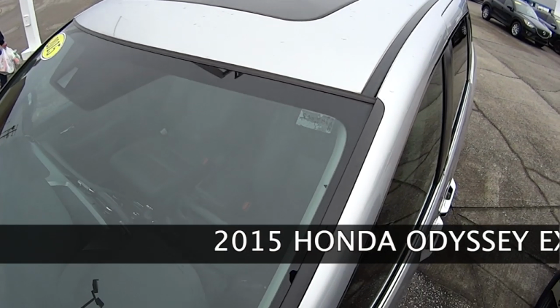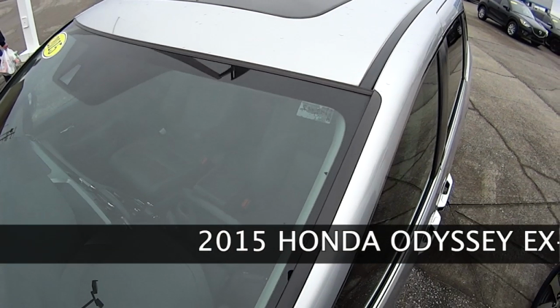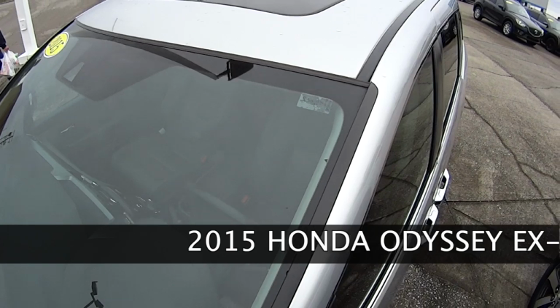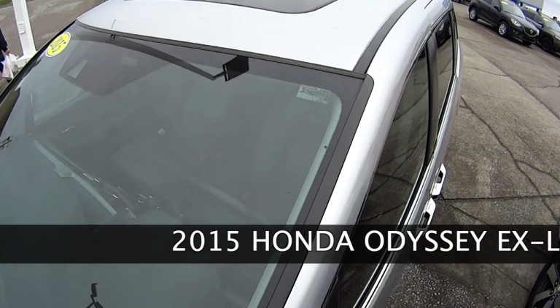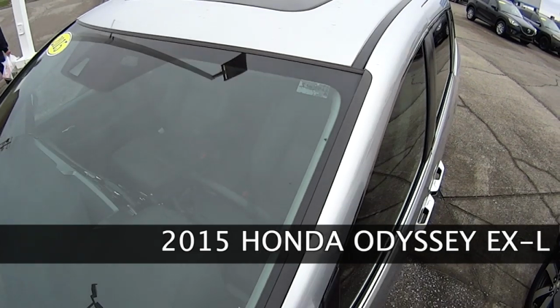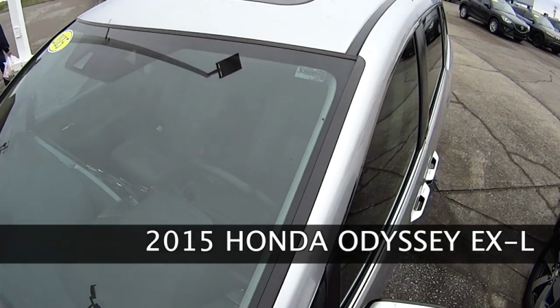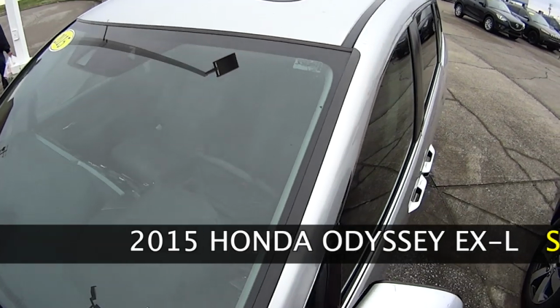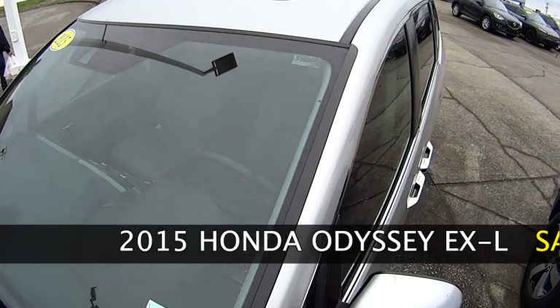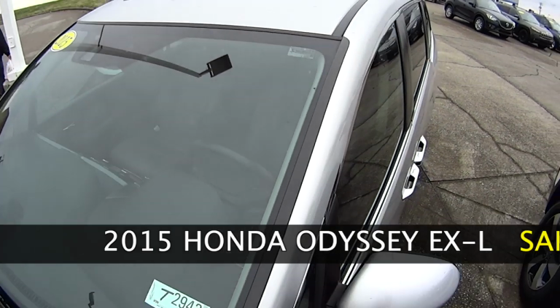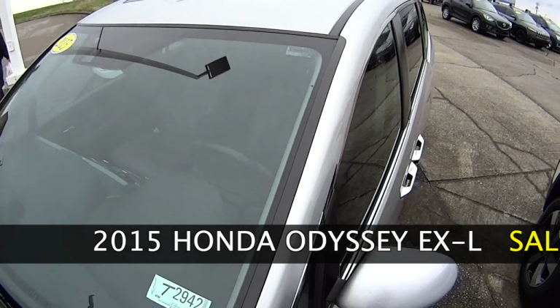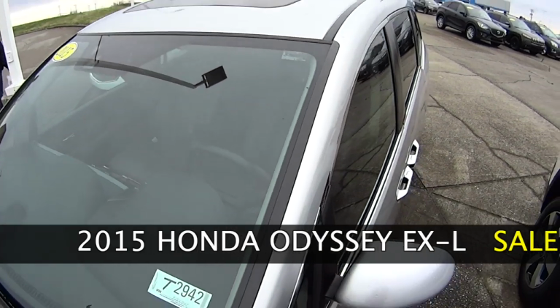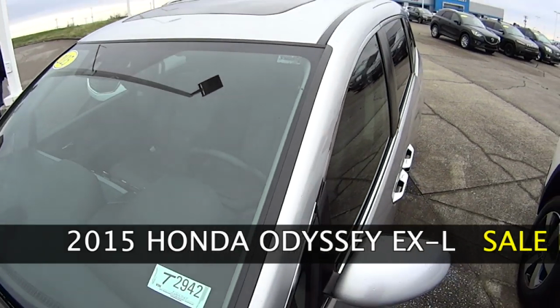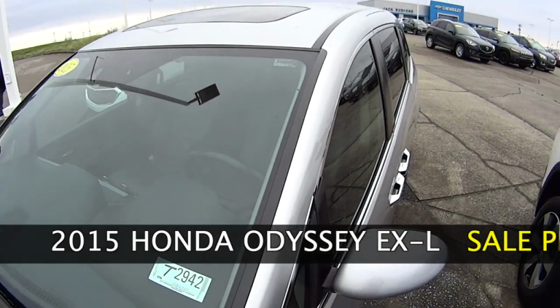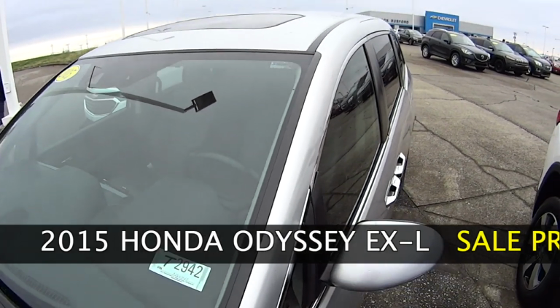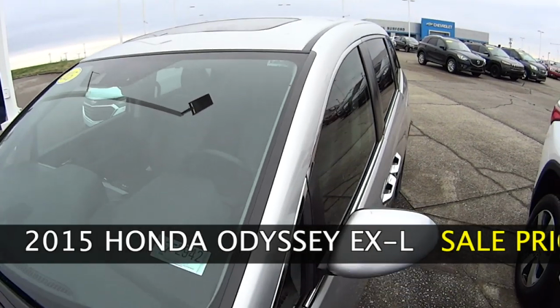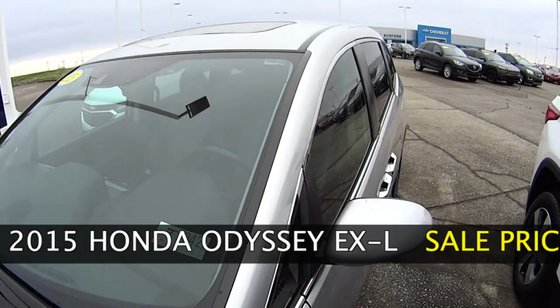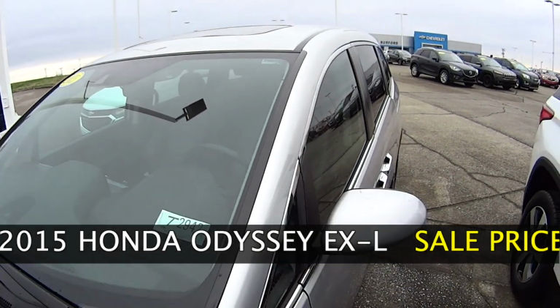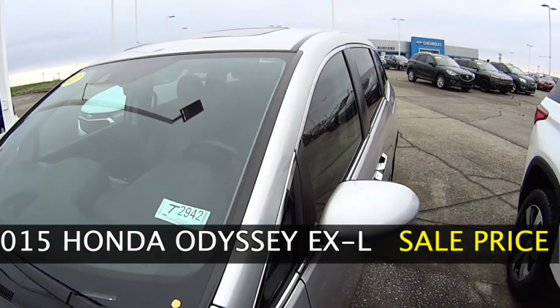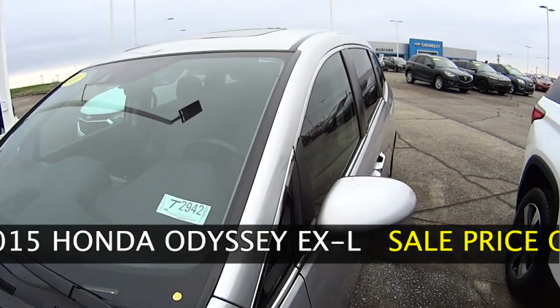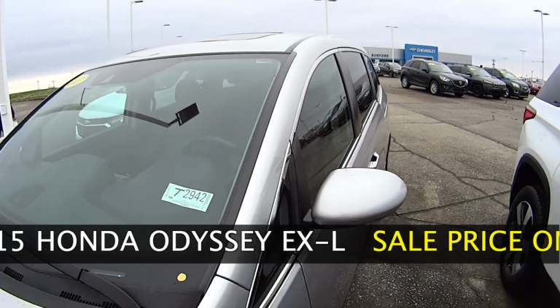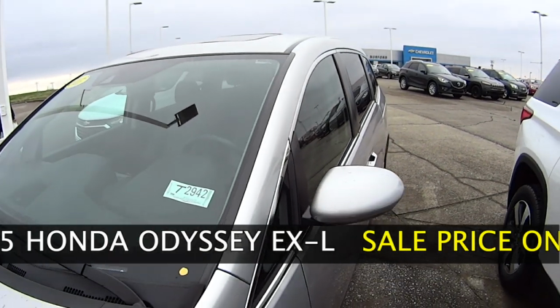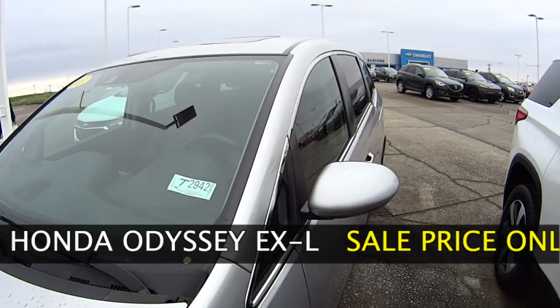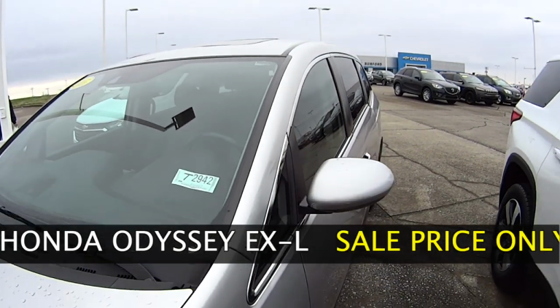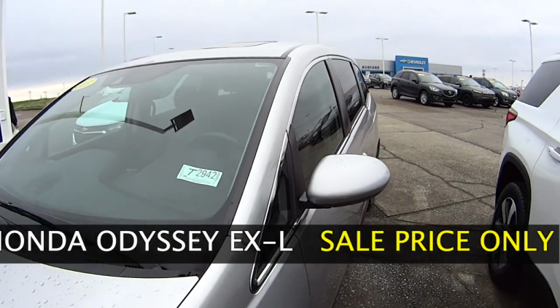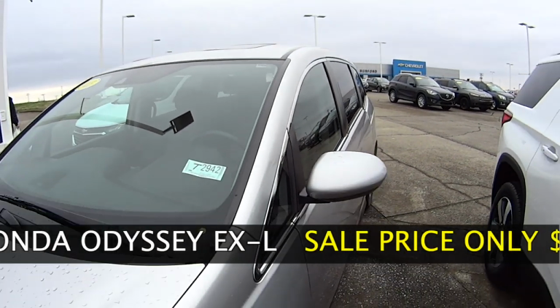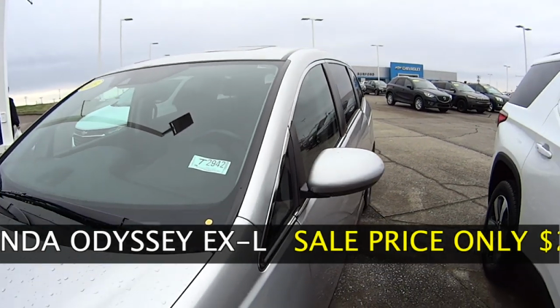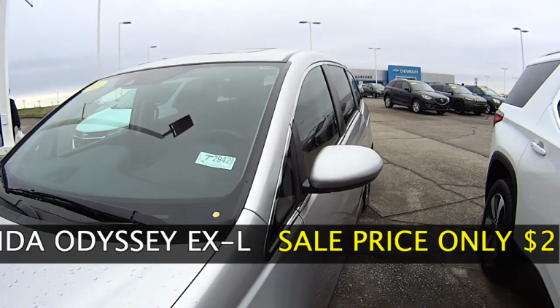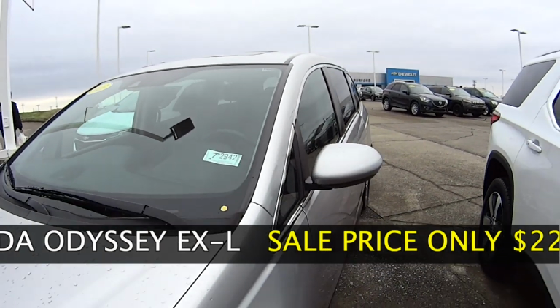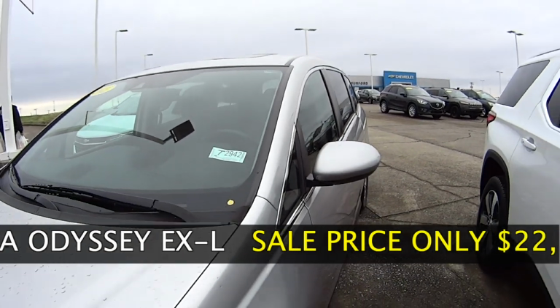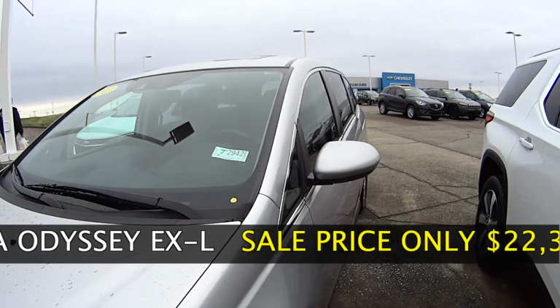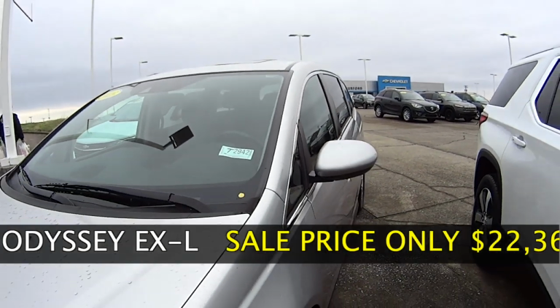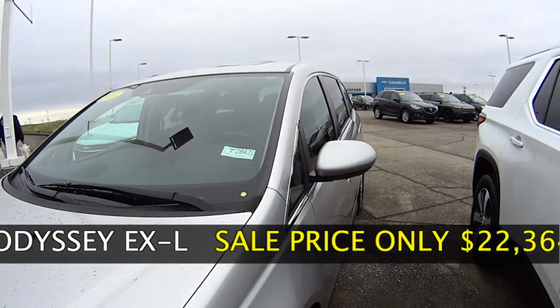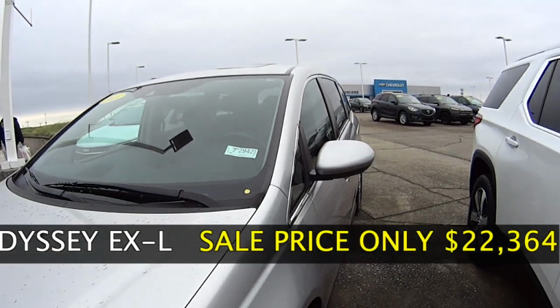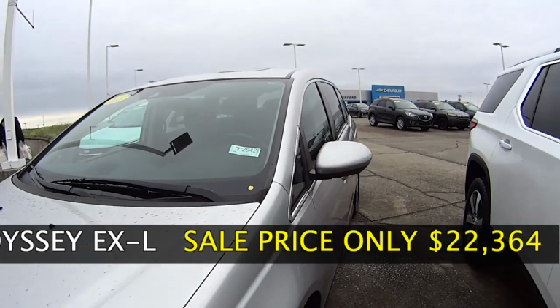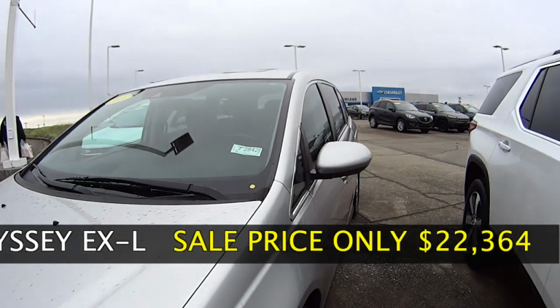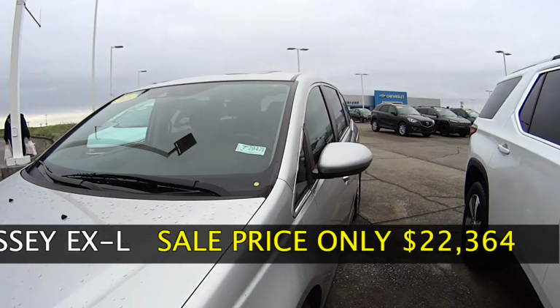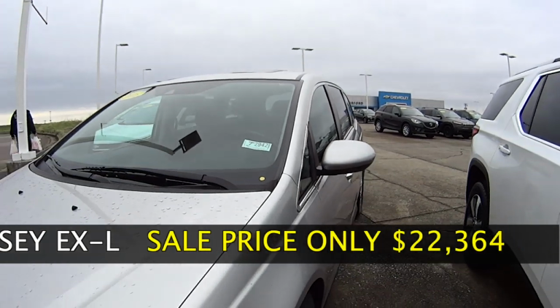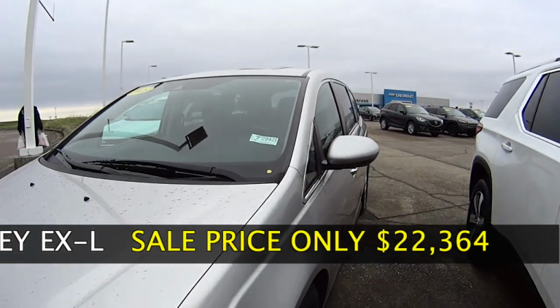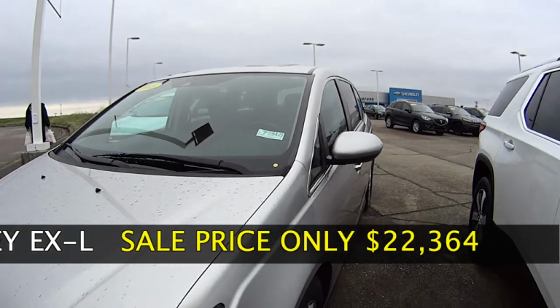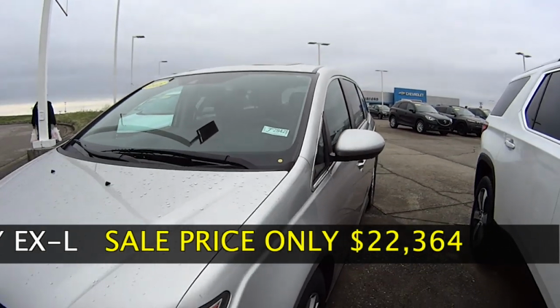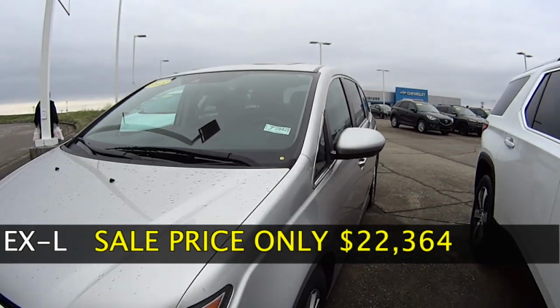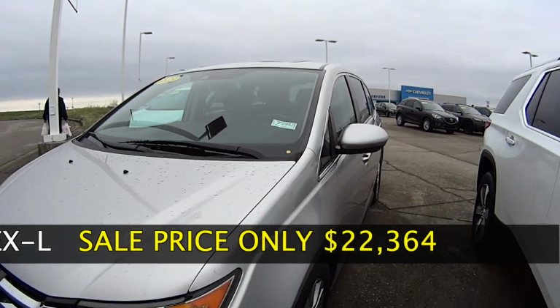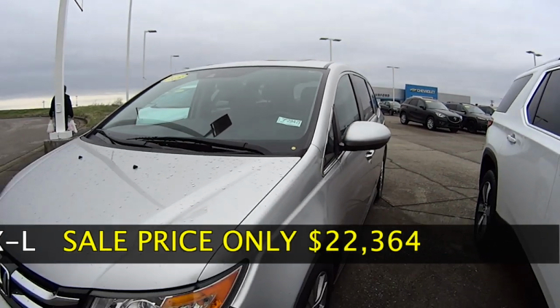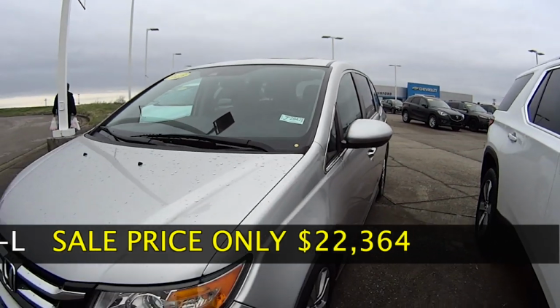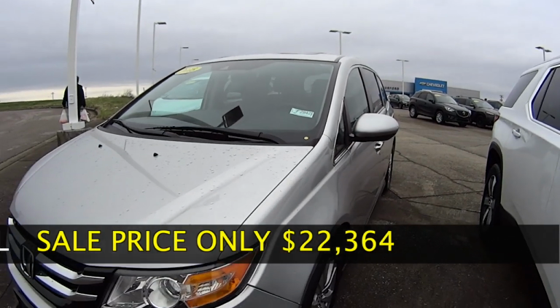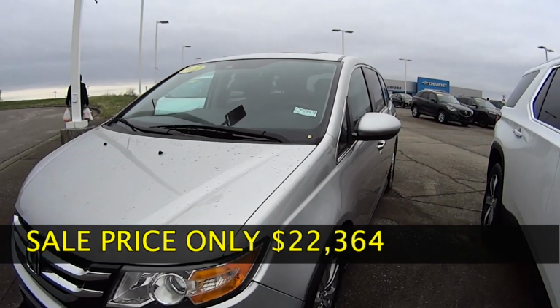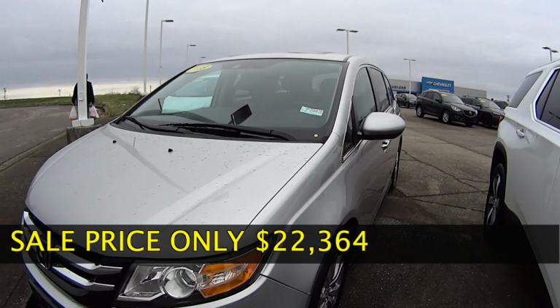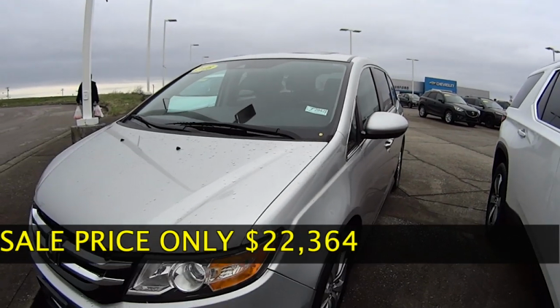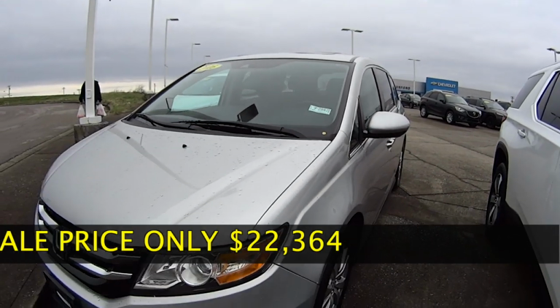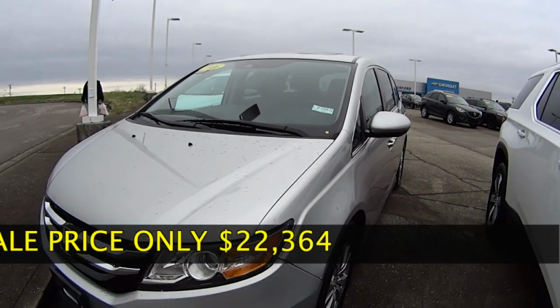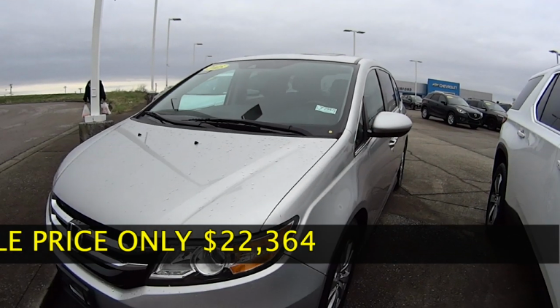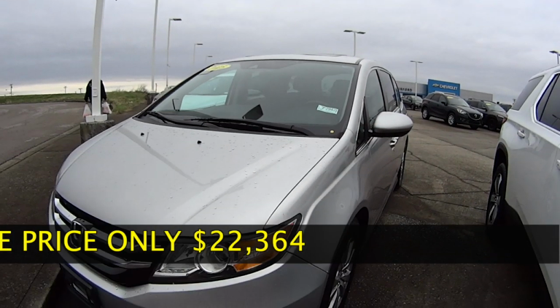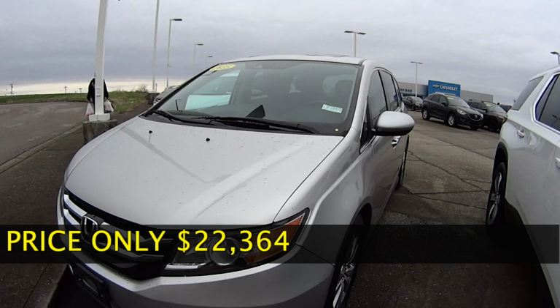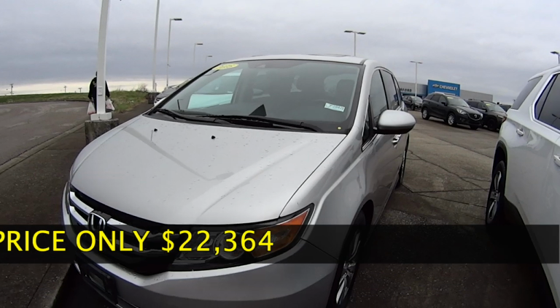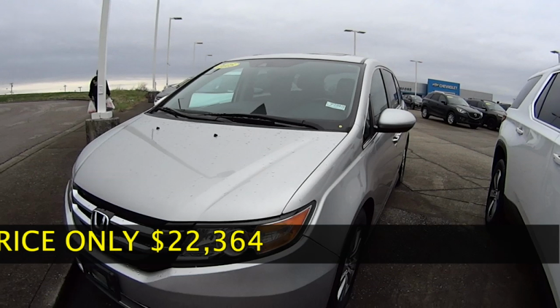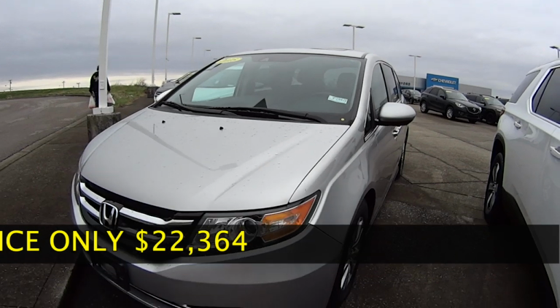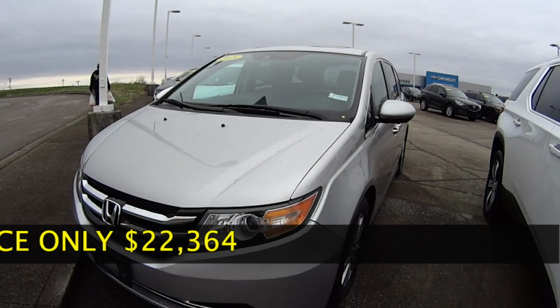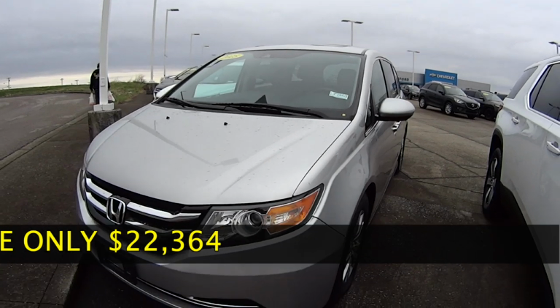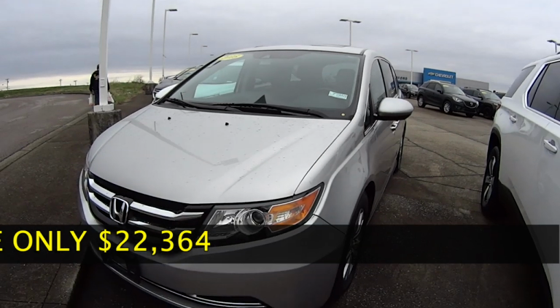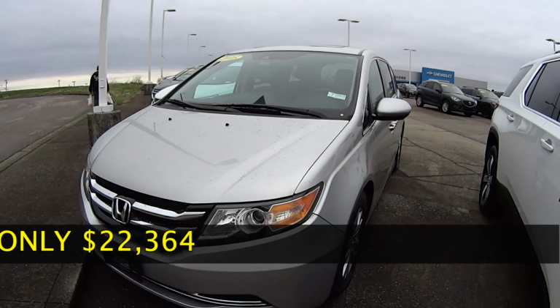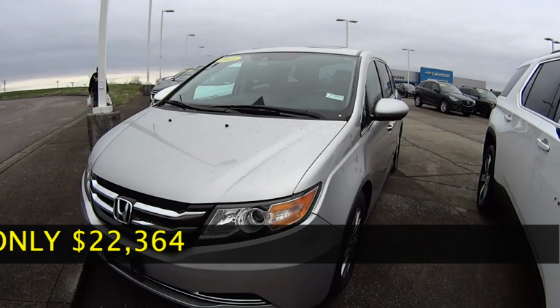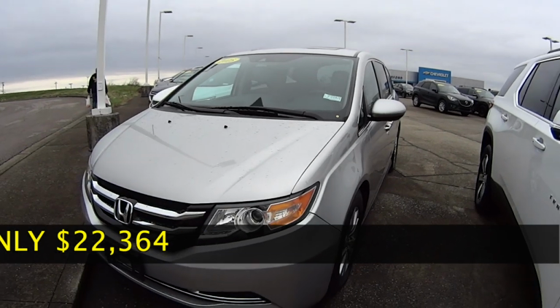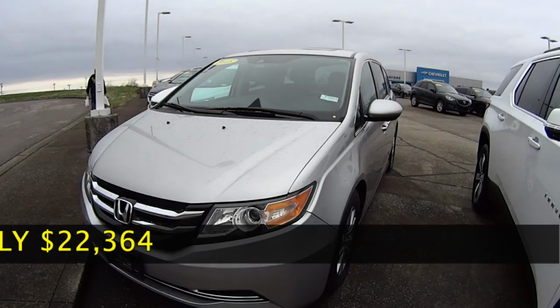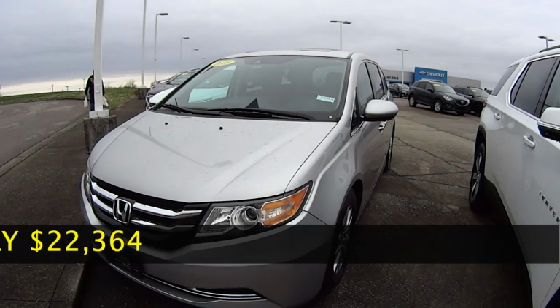It has a lot. Get it now for only $22,364.